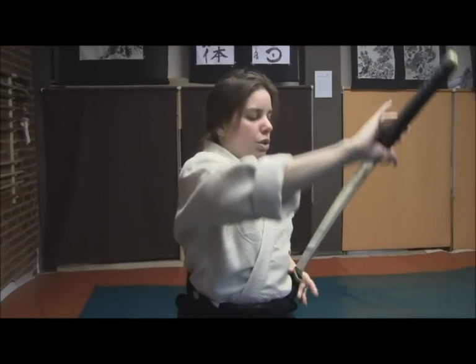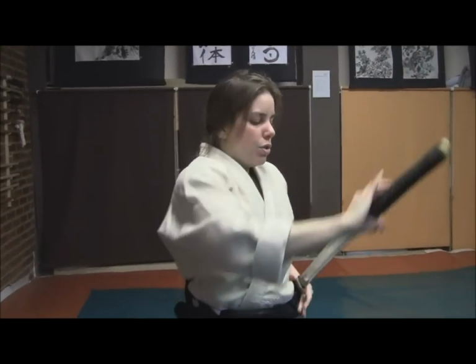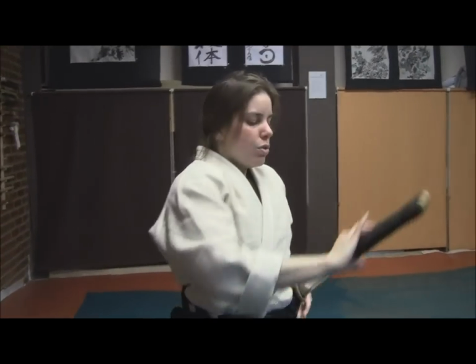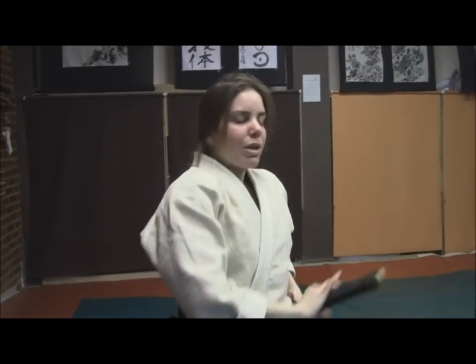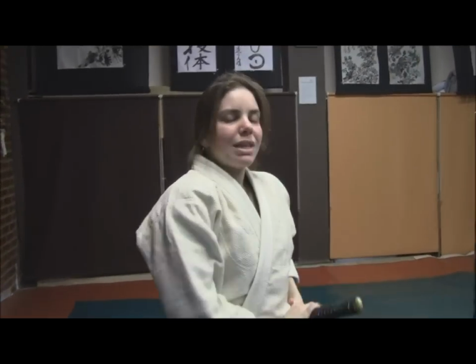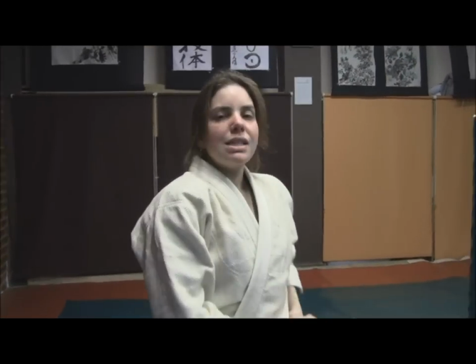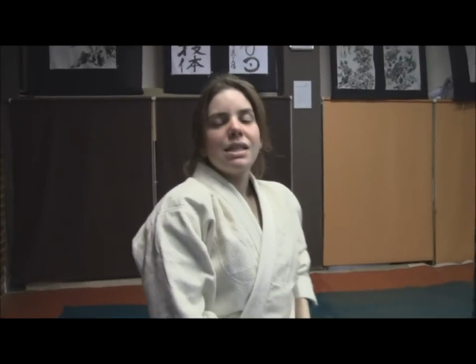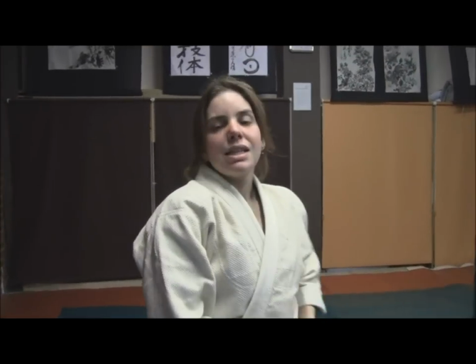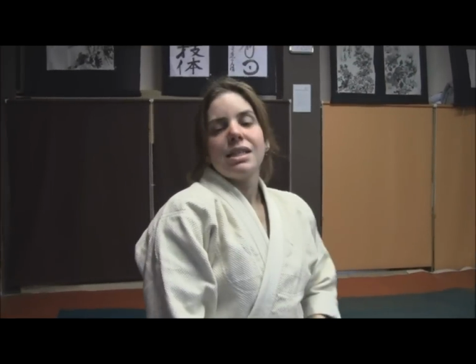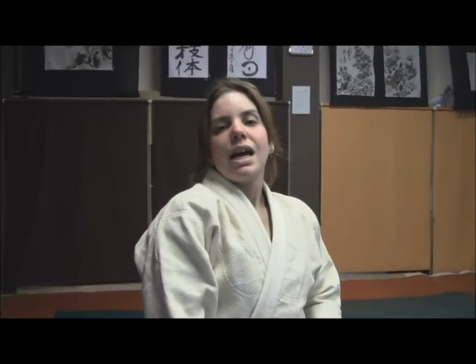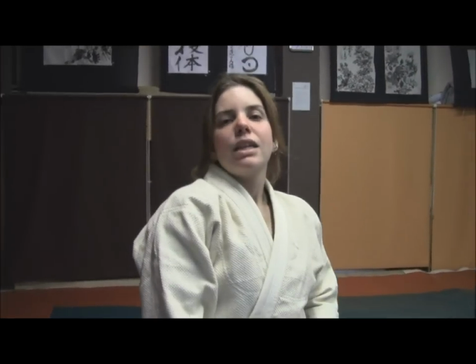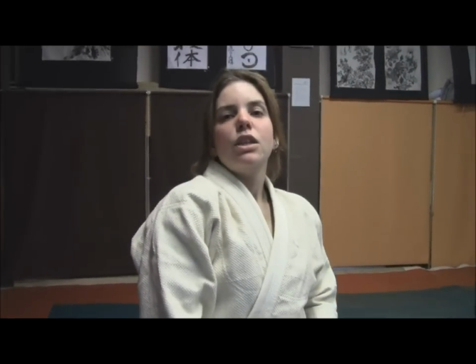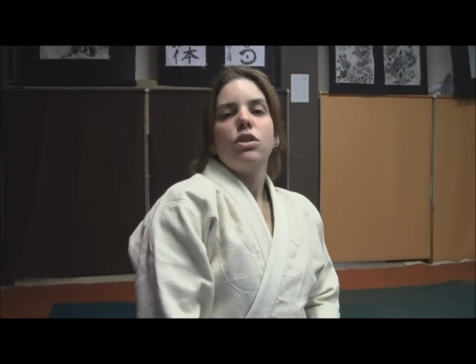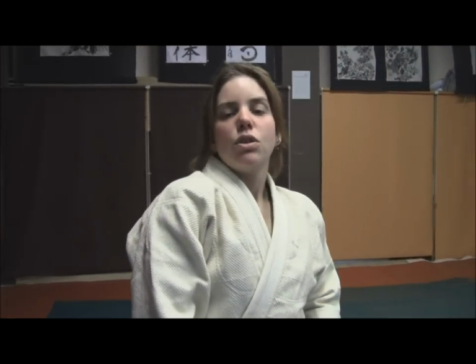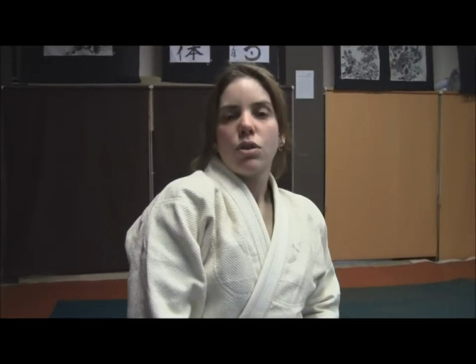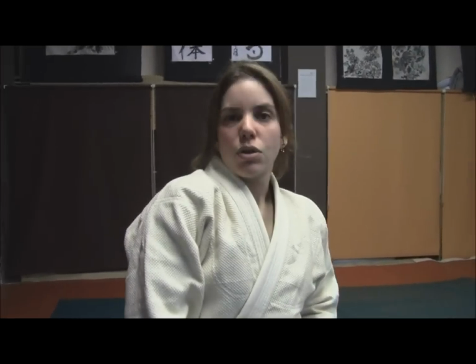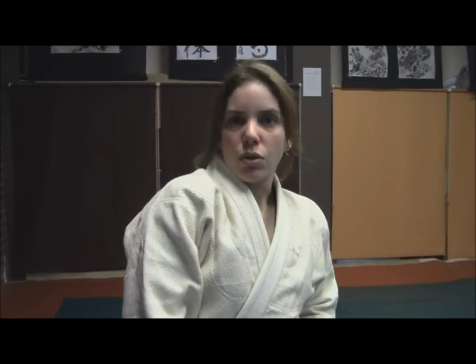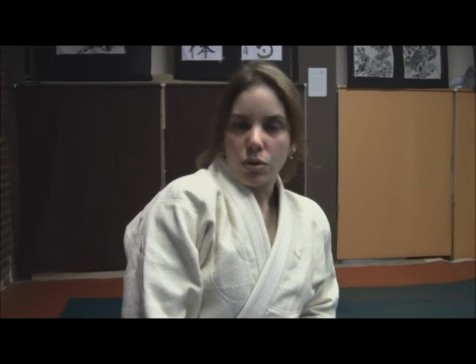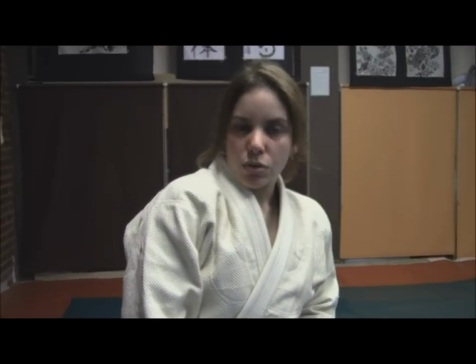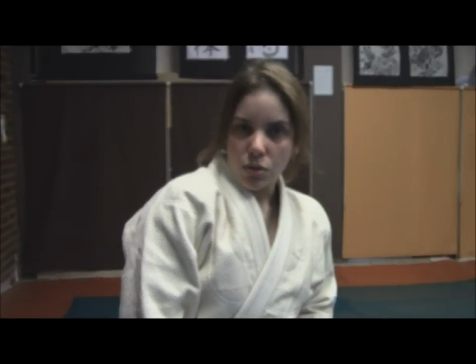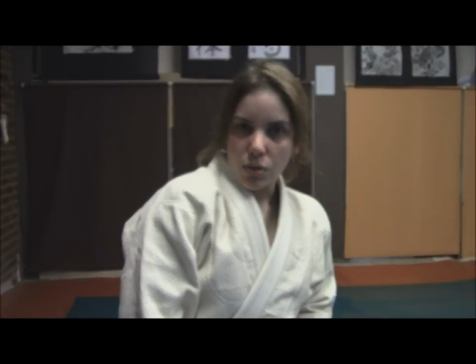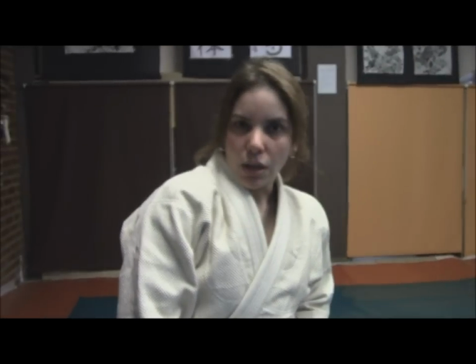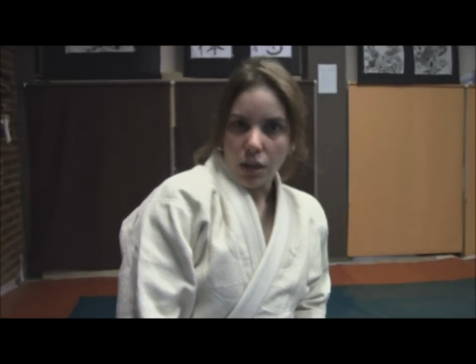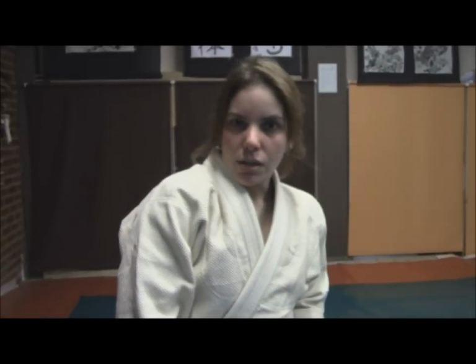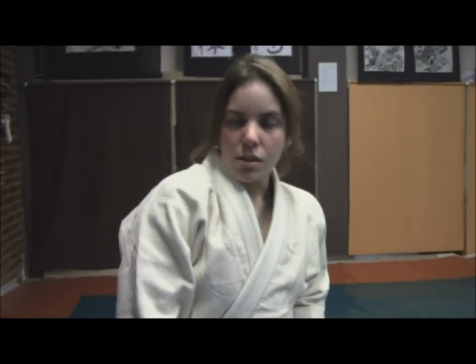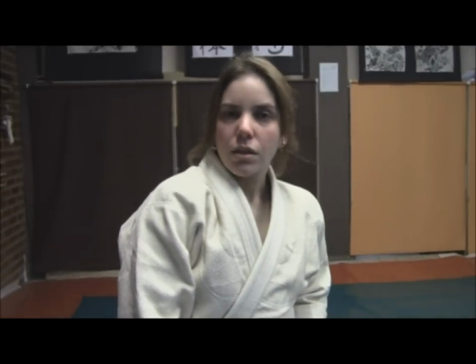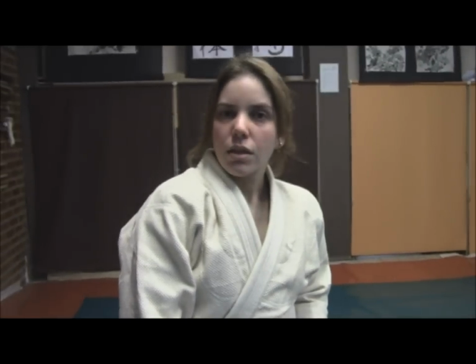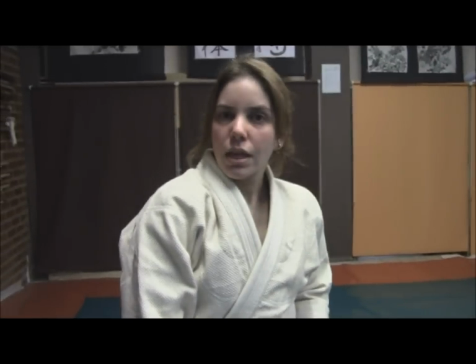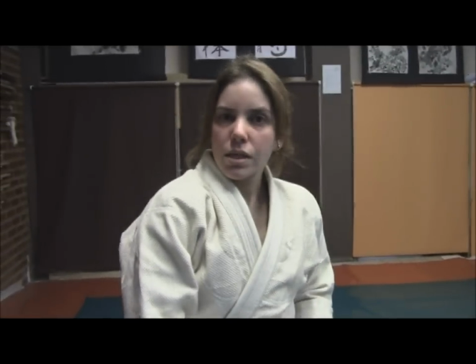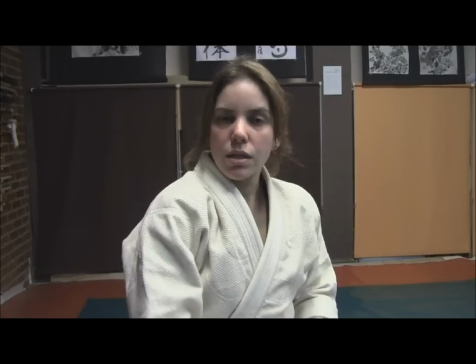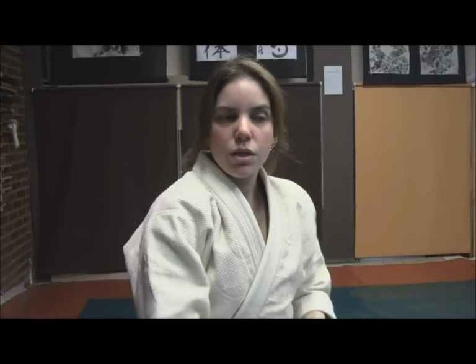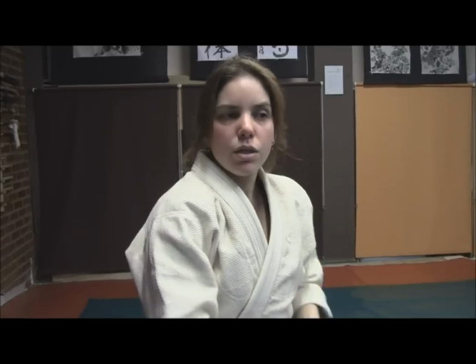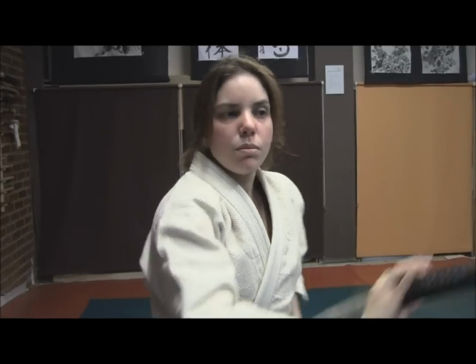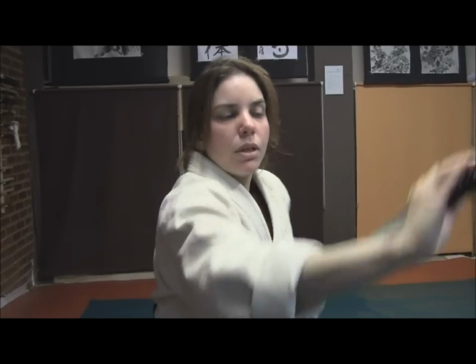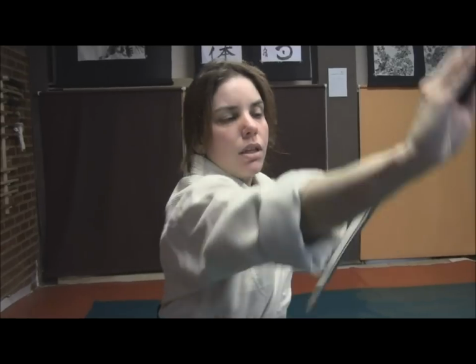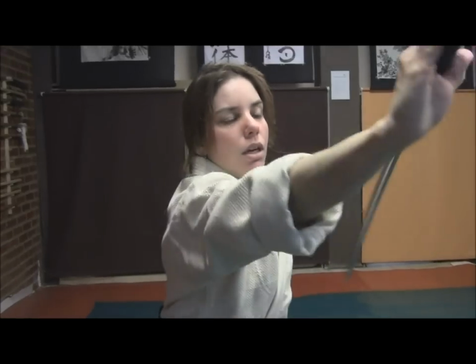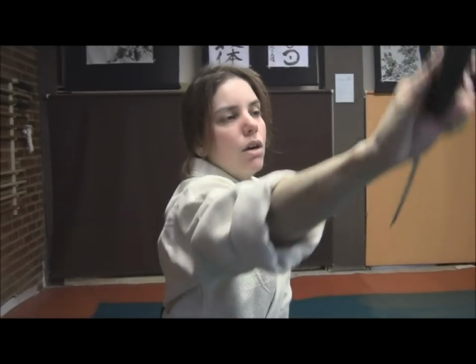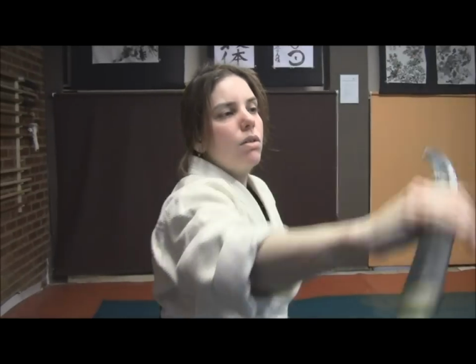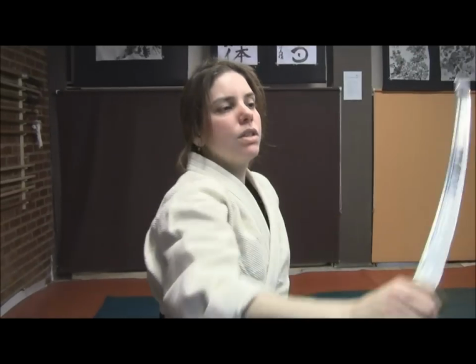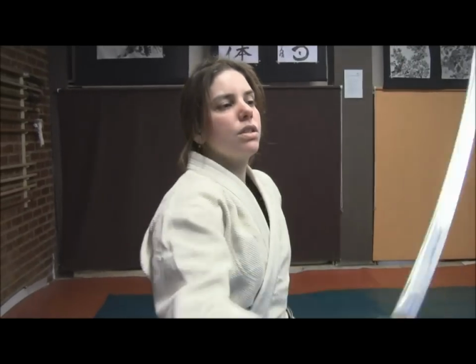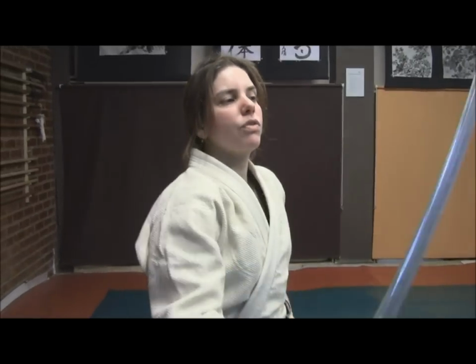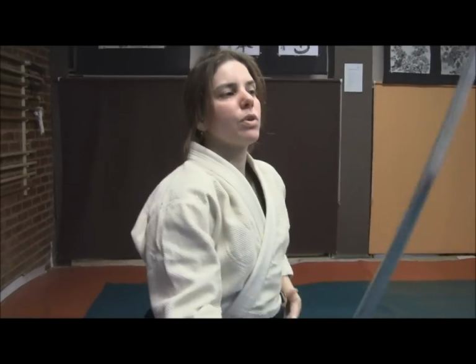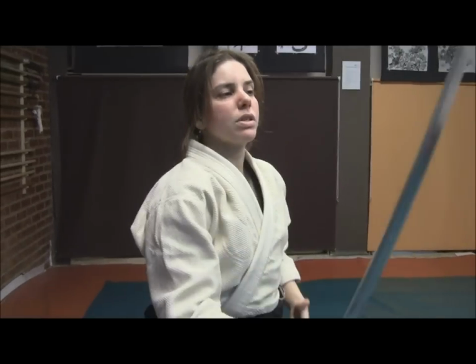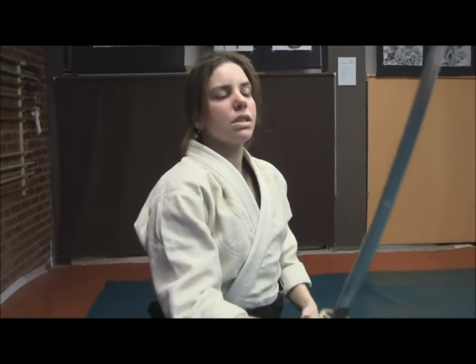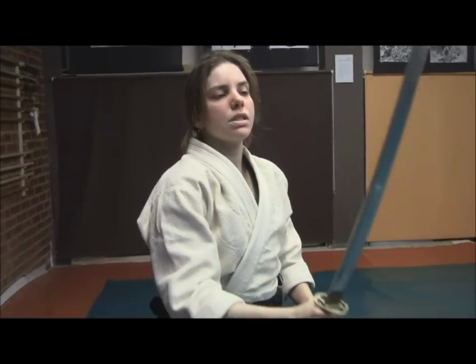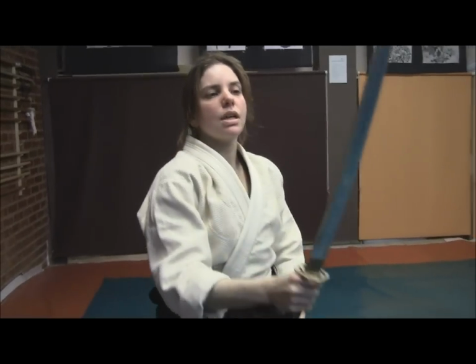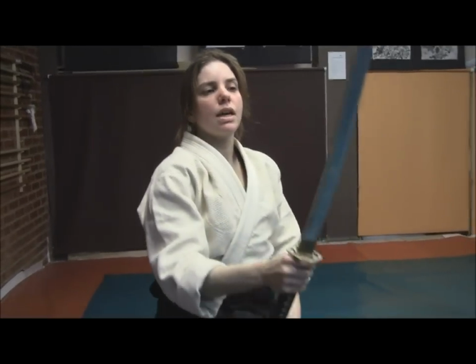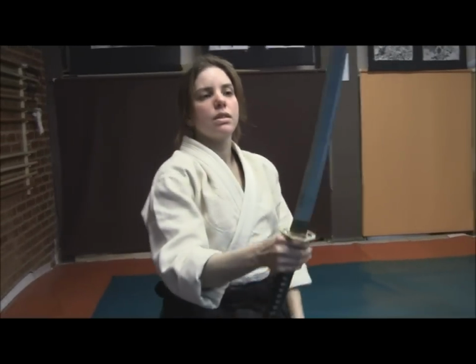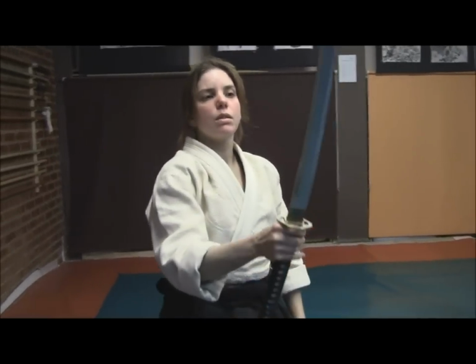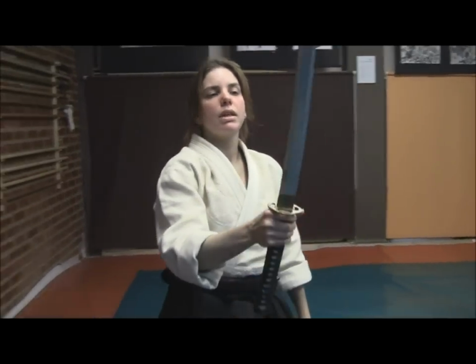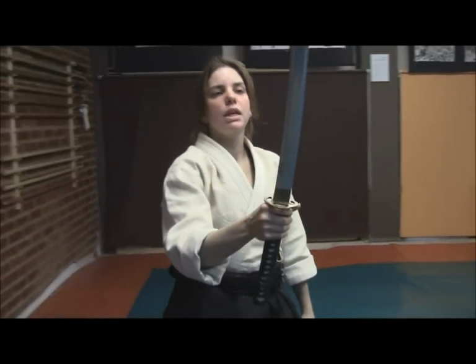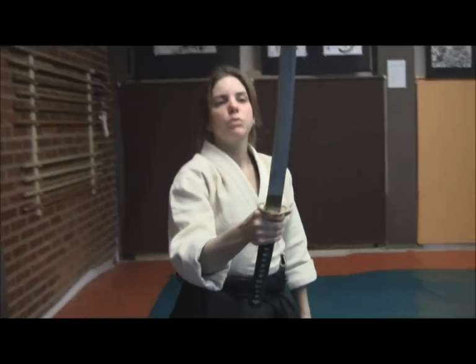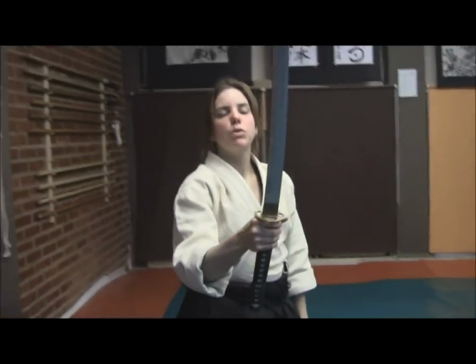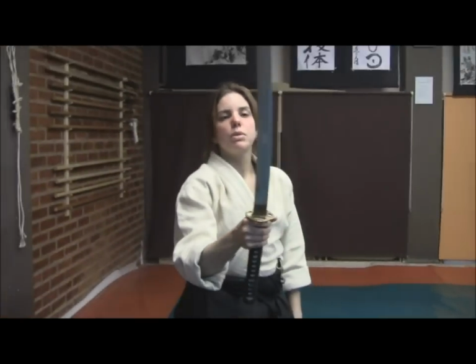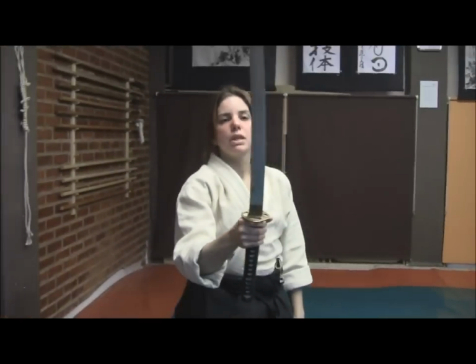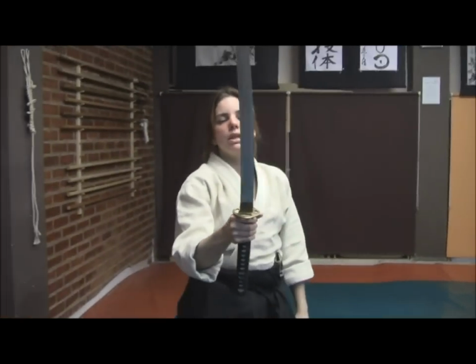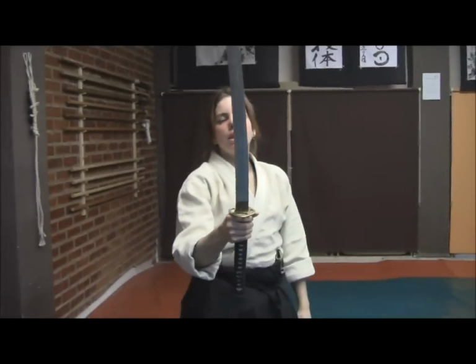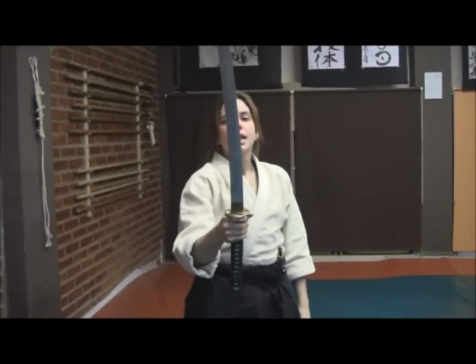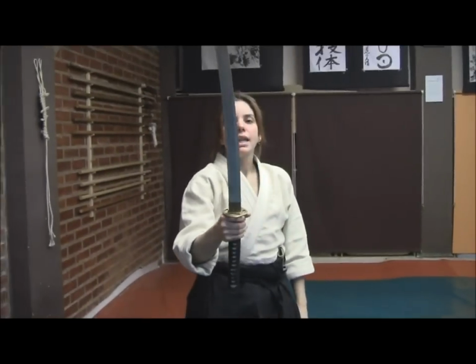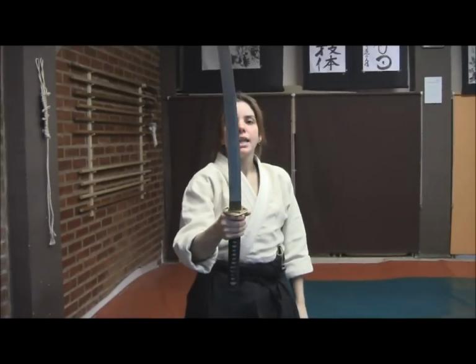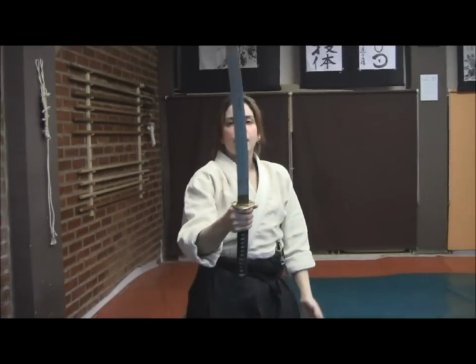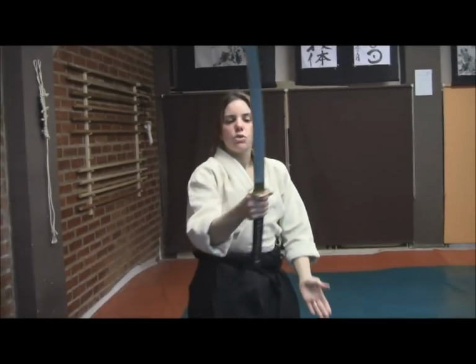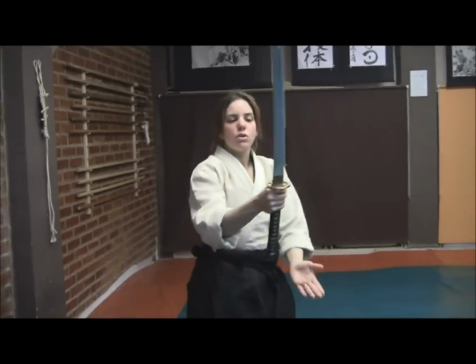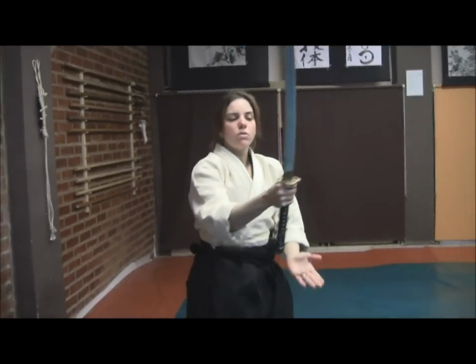The same variation occurs in Inoki Sasai Yoko Tsuki — that's not the case here, but the only difference is that the blade will be lateral when you push it against your hand.